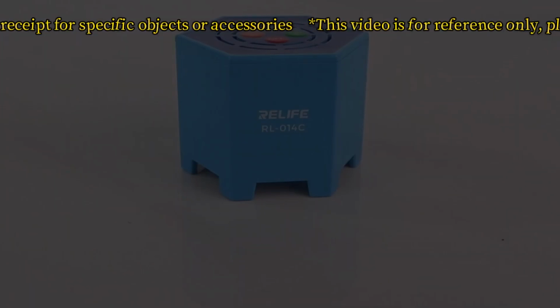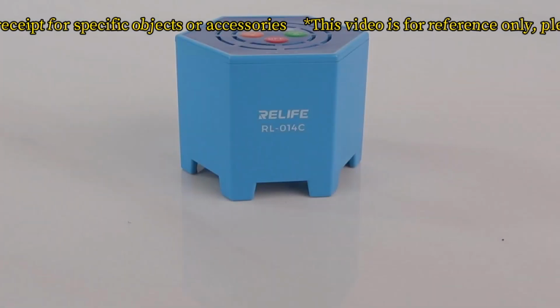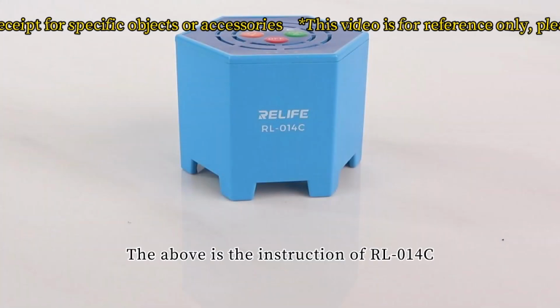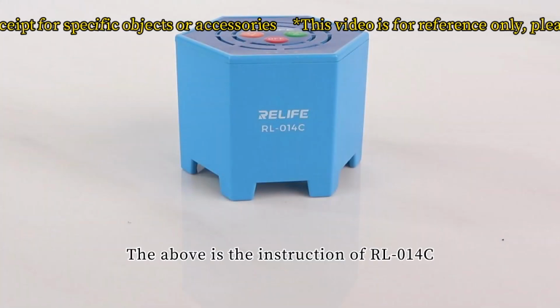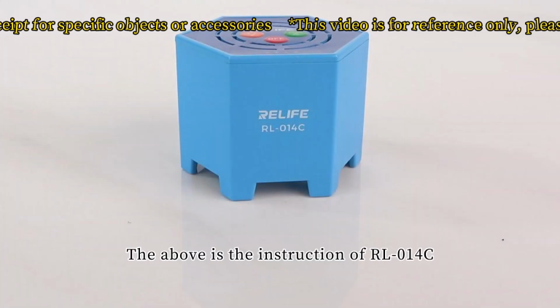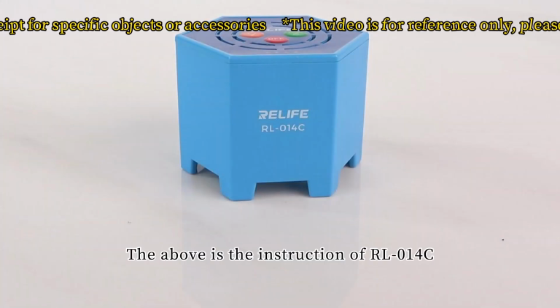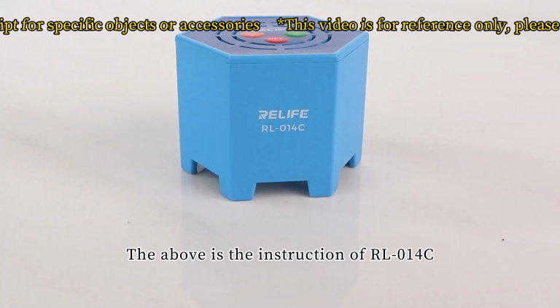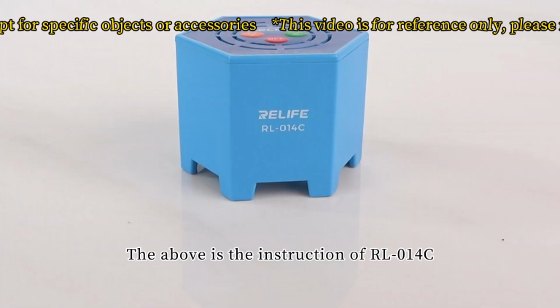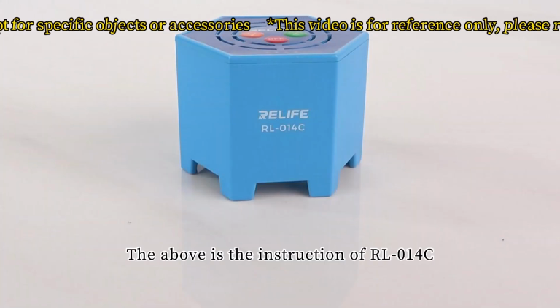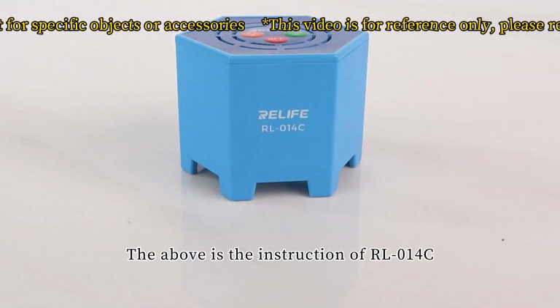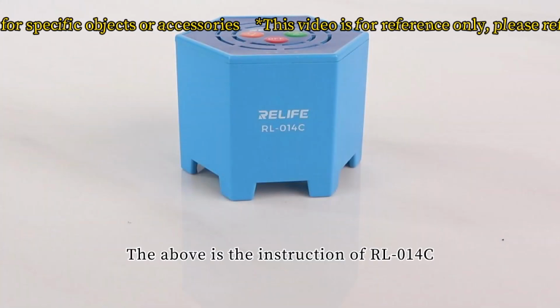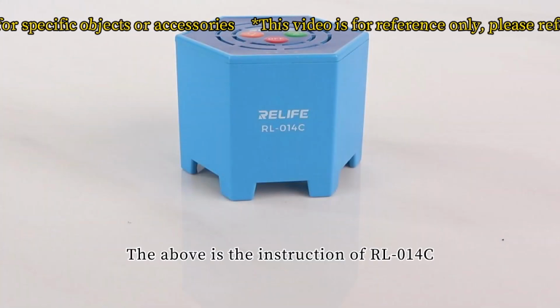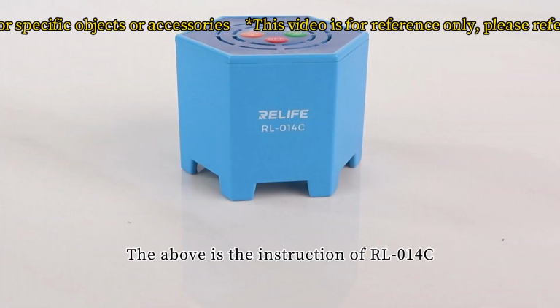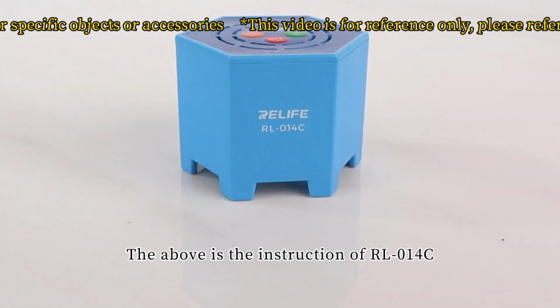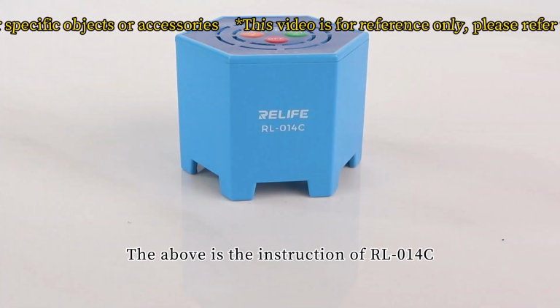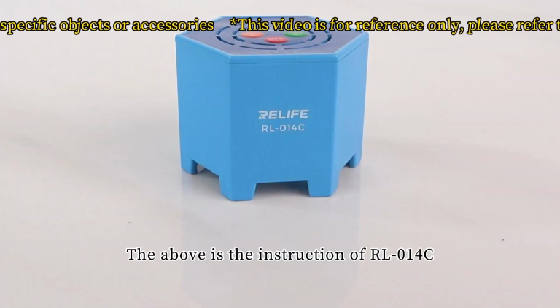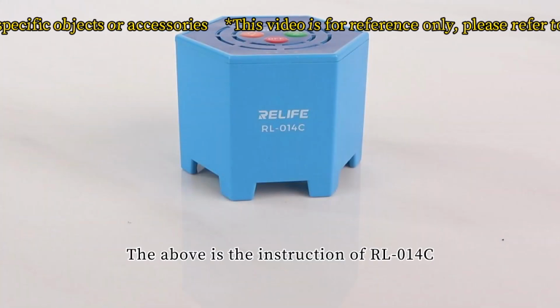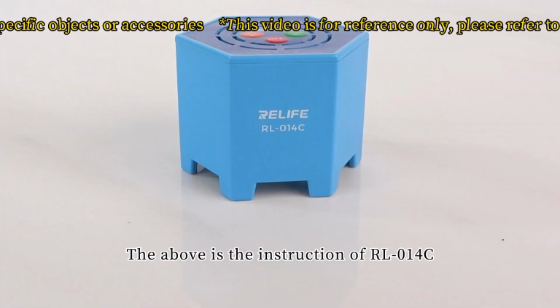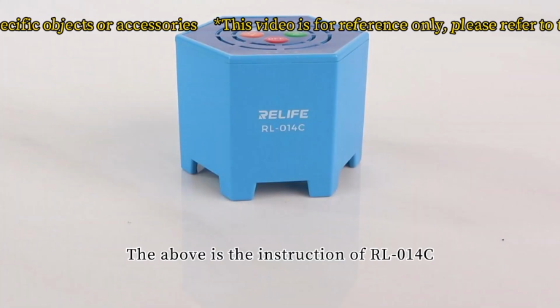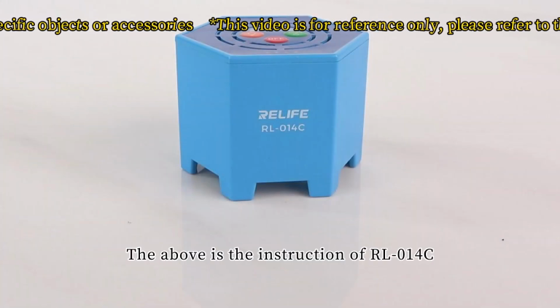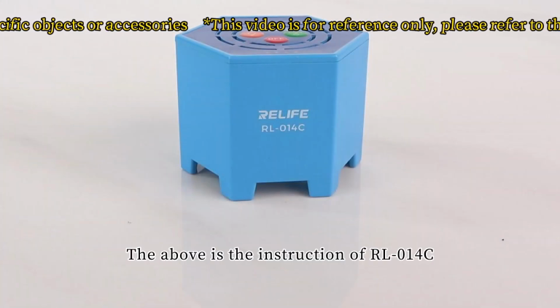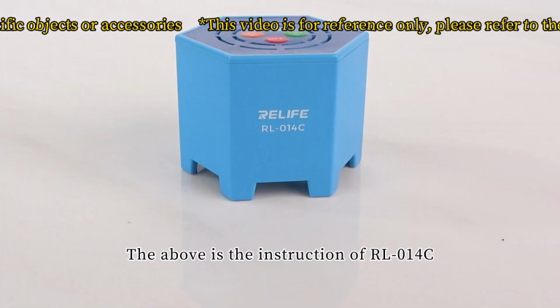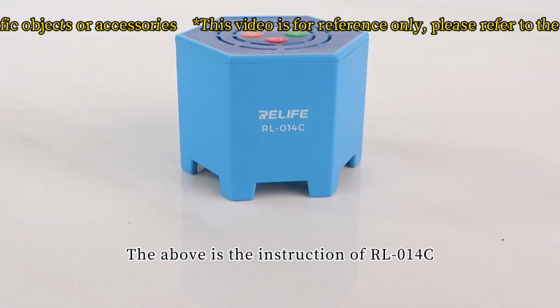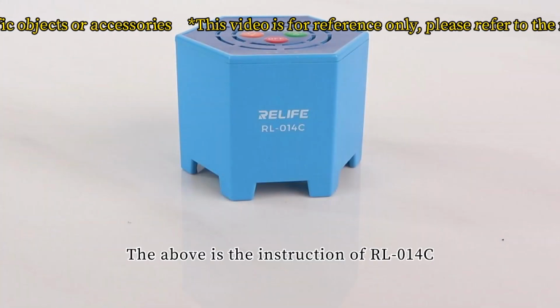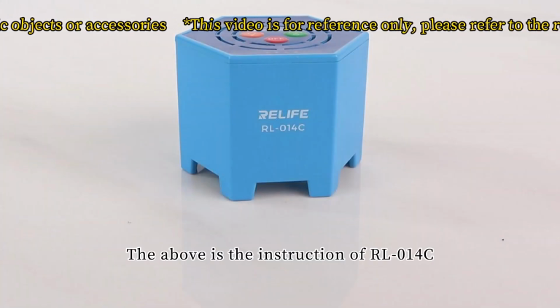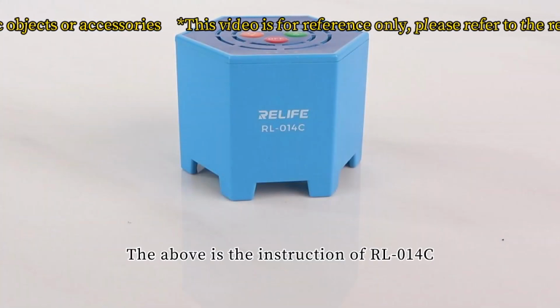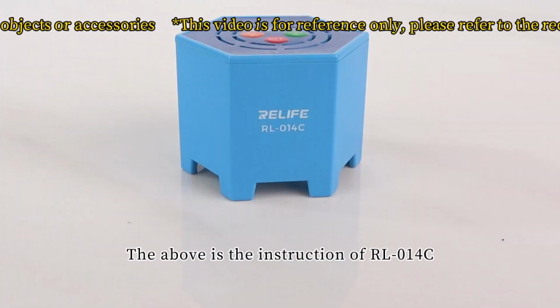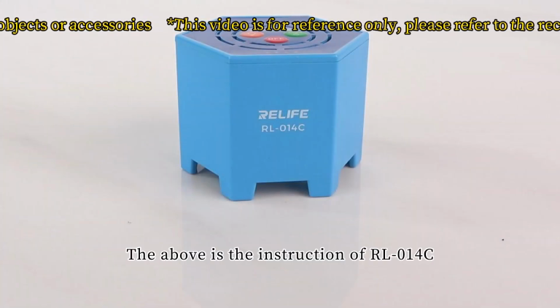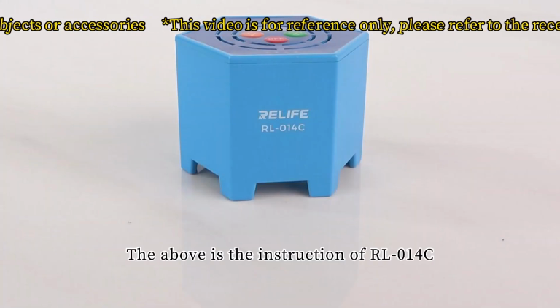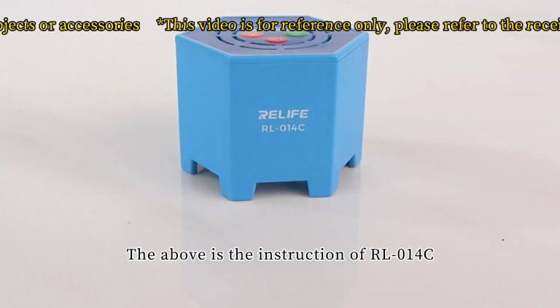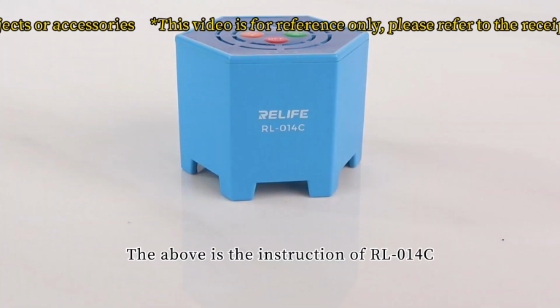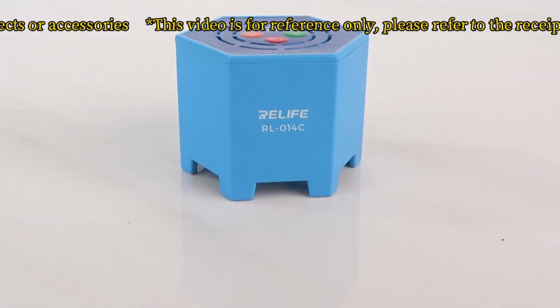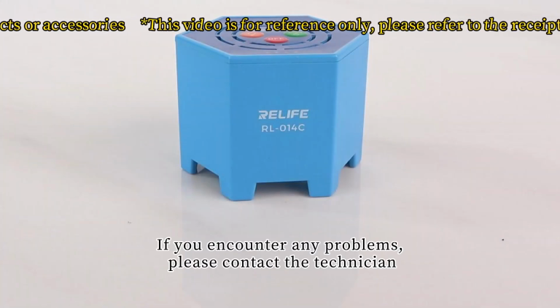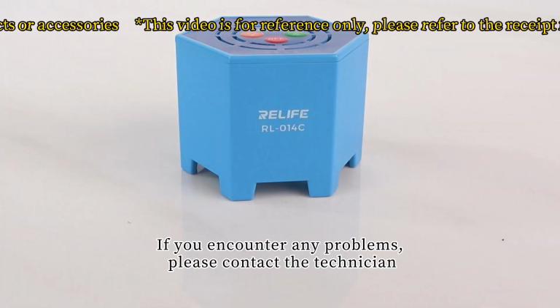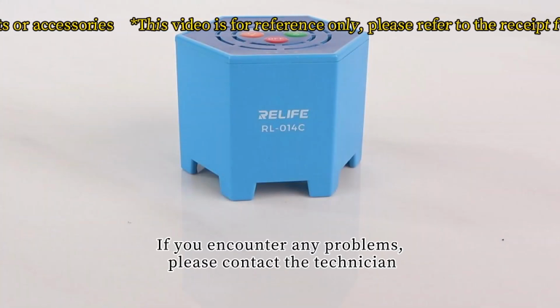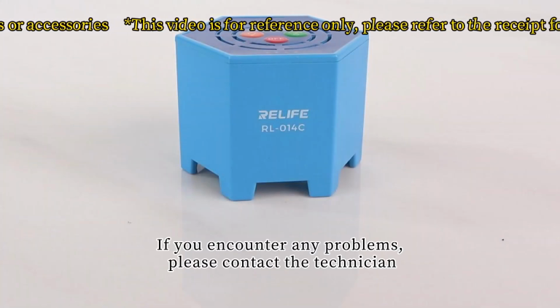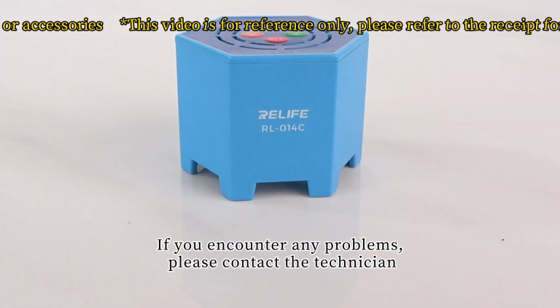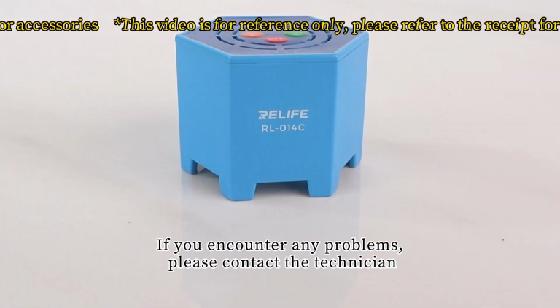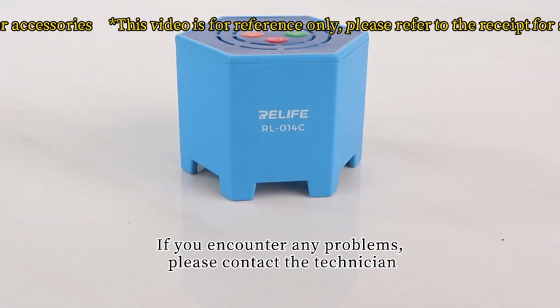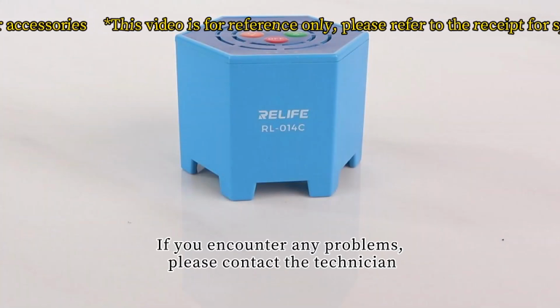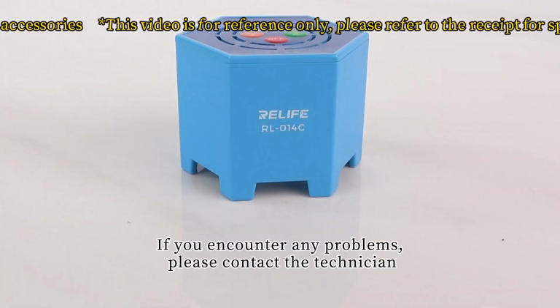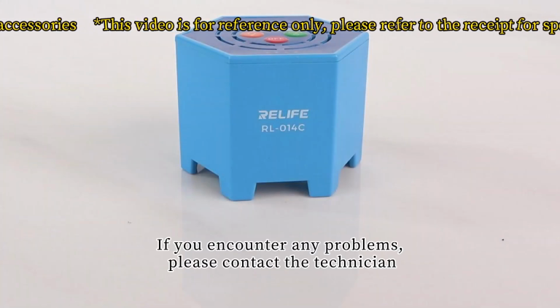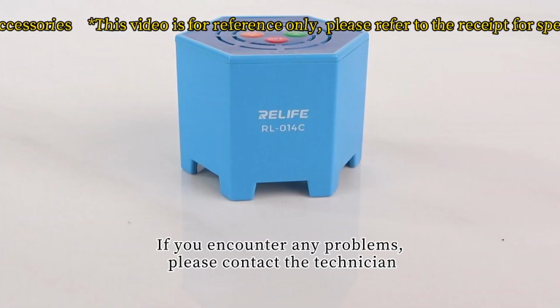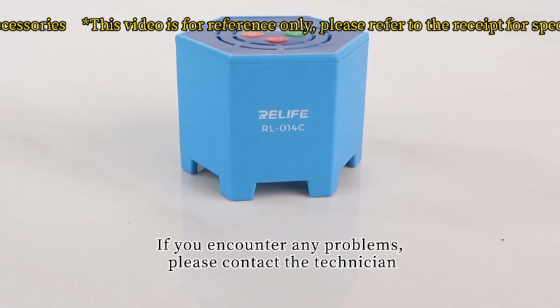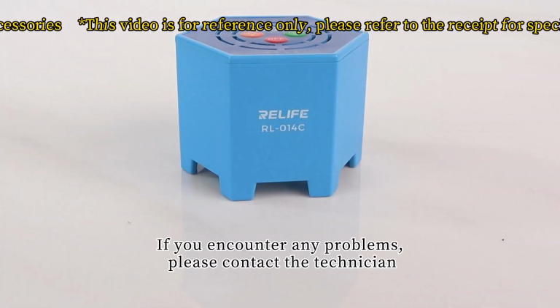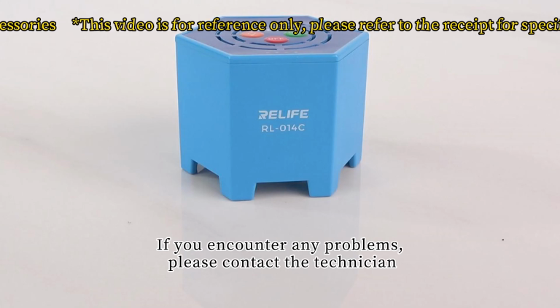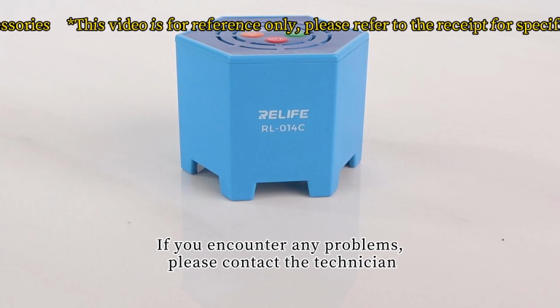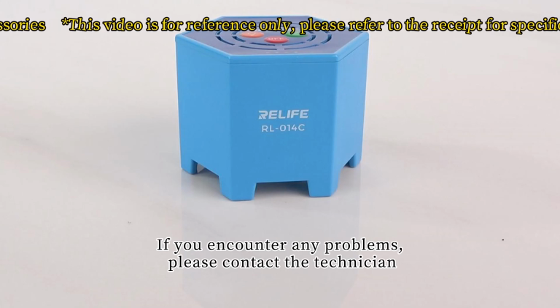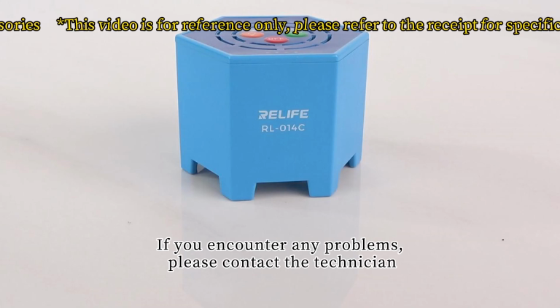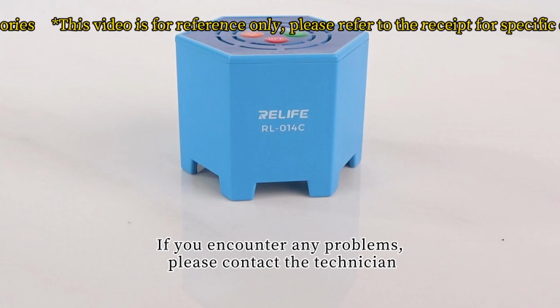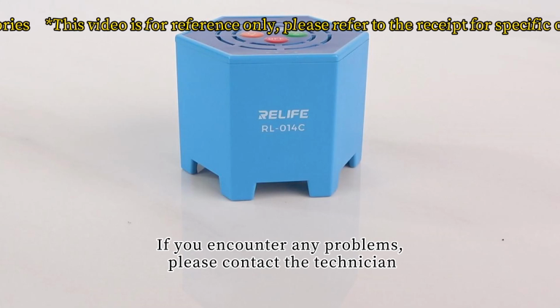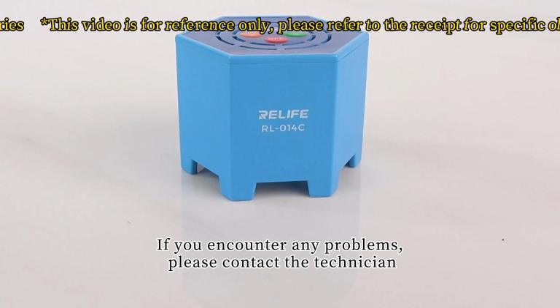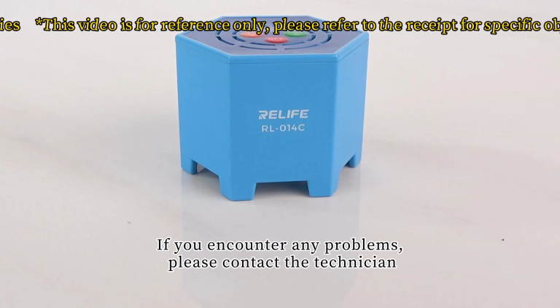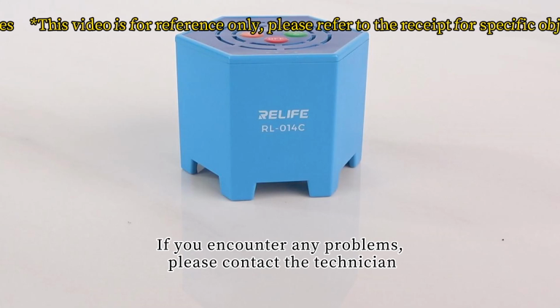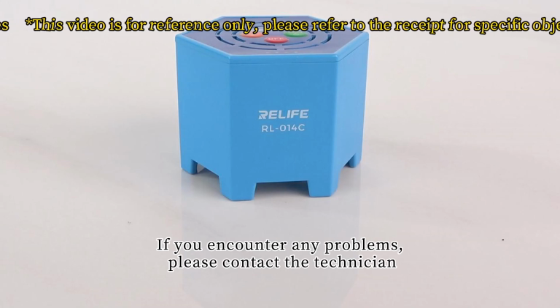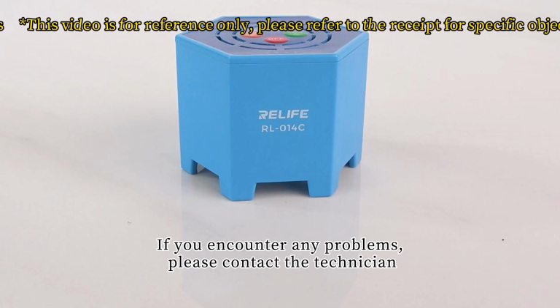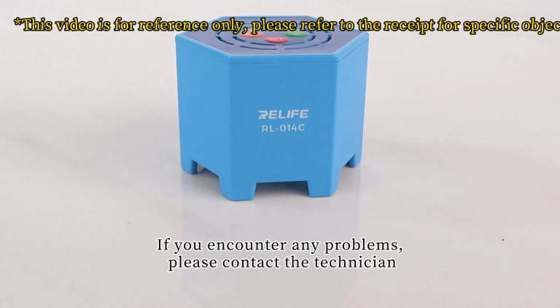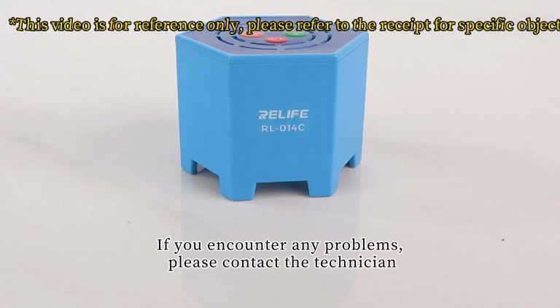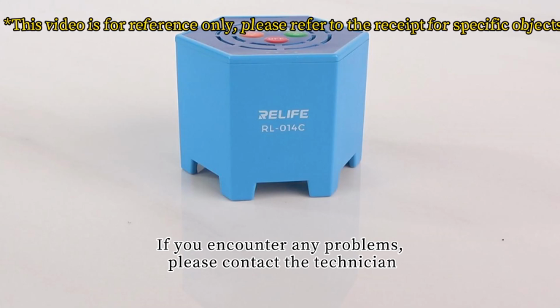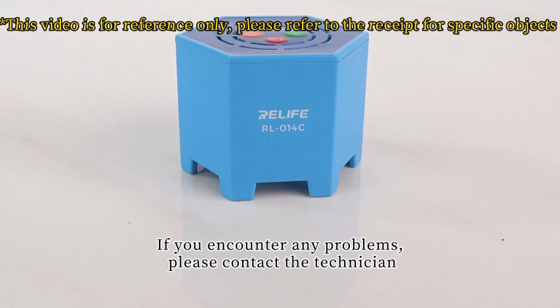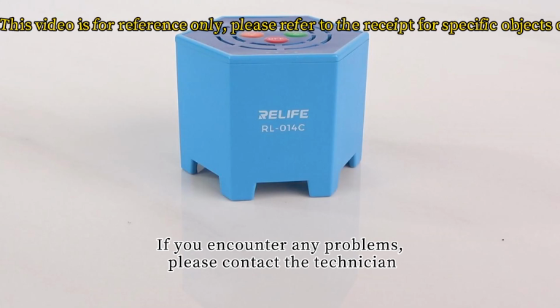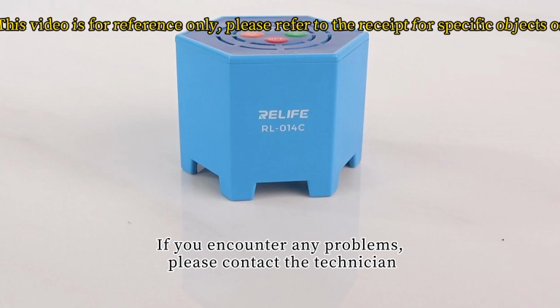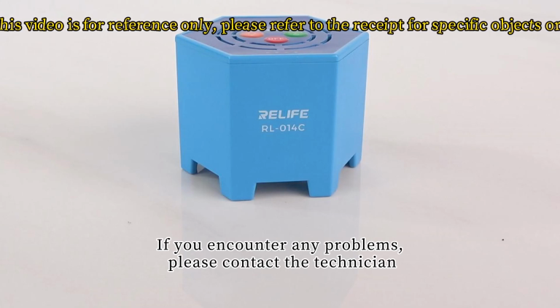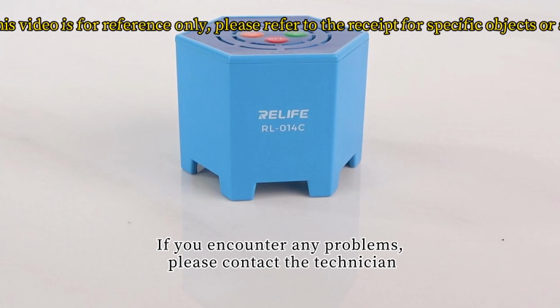The above is the instruction for the RL014C. If you encounter any problems, please contact the technician.